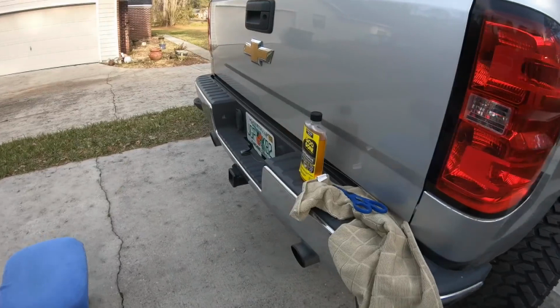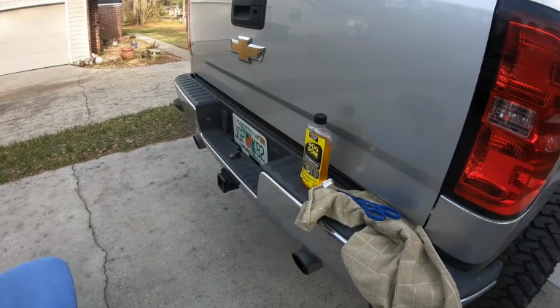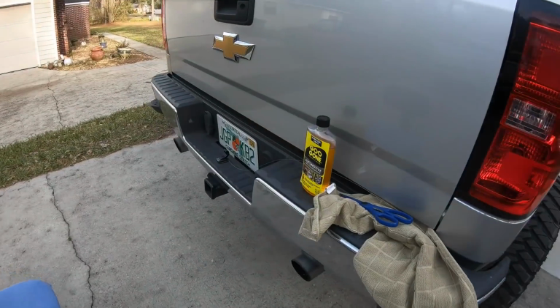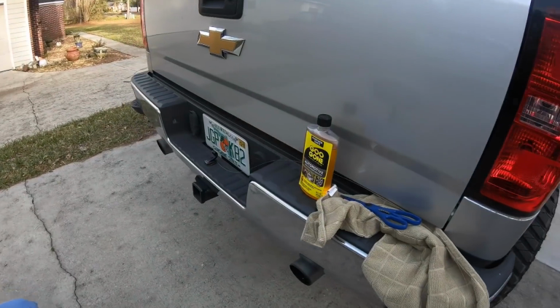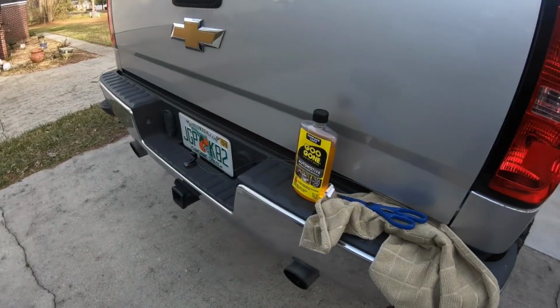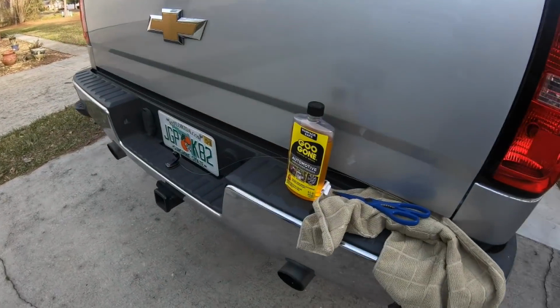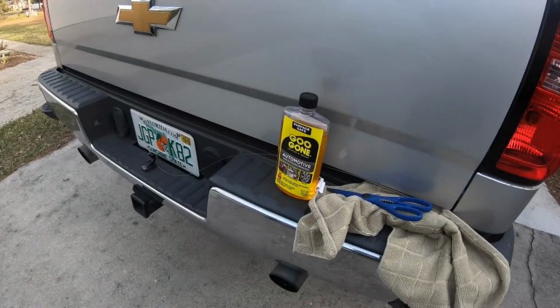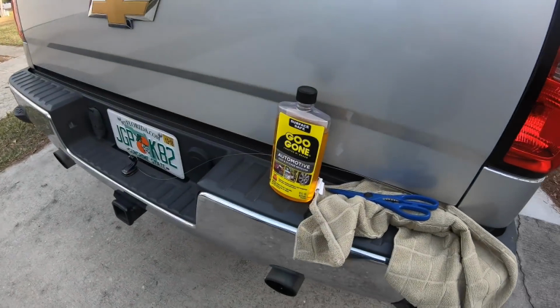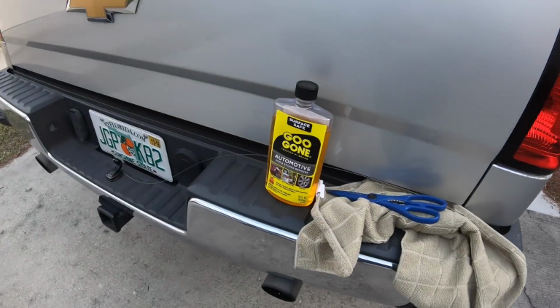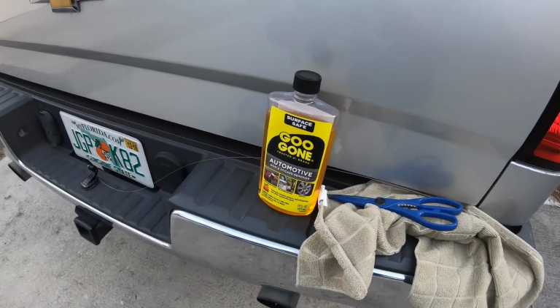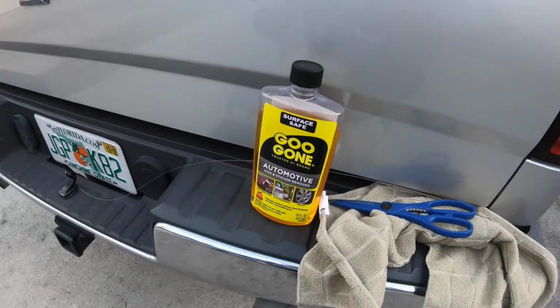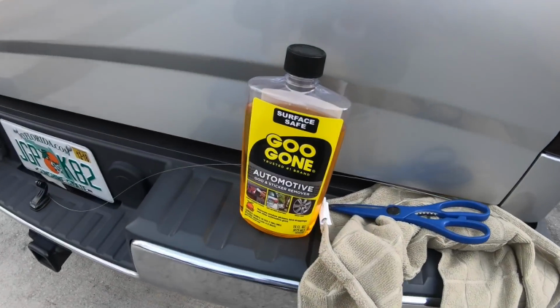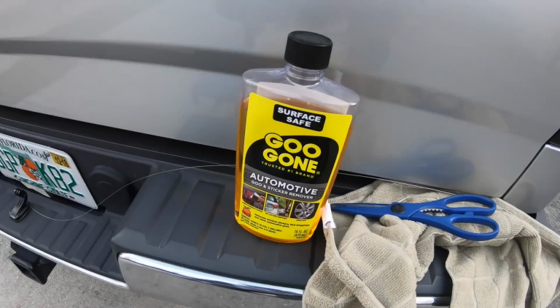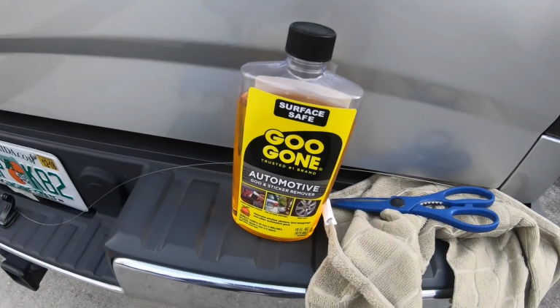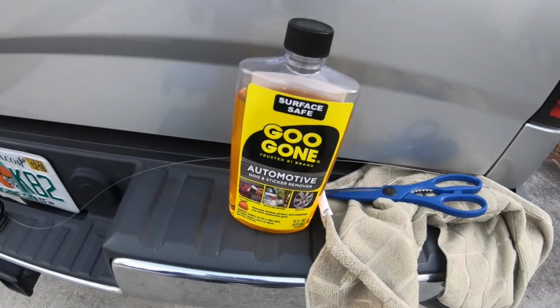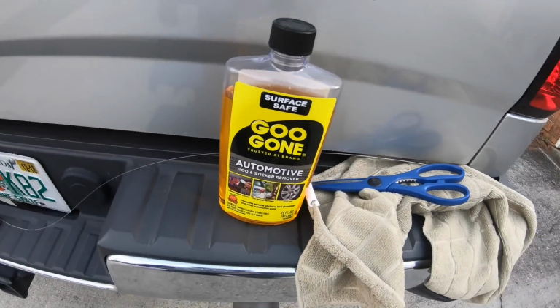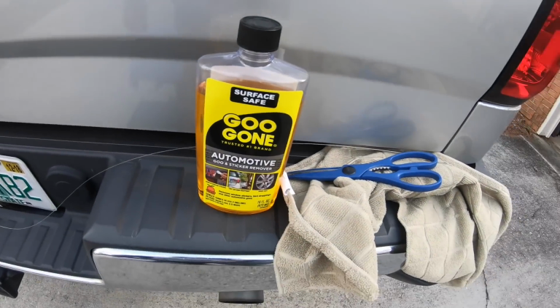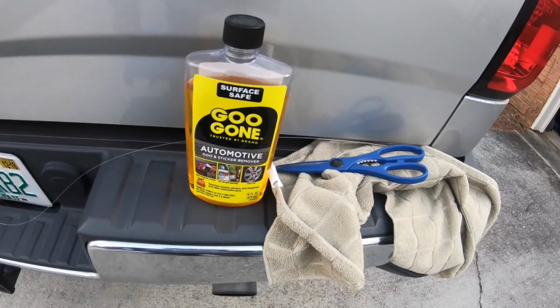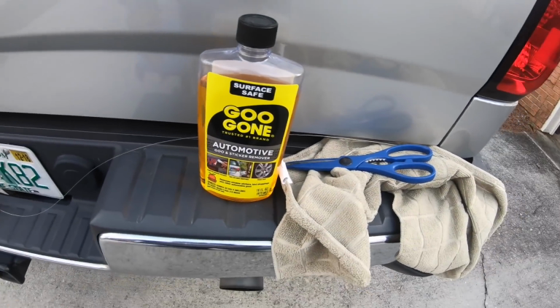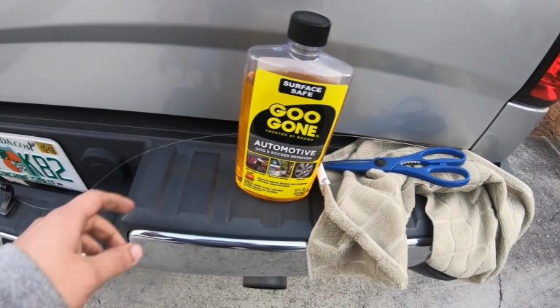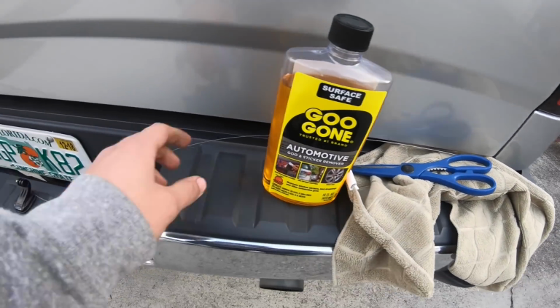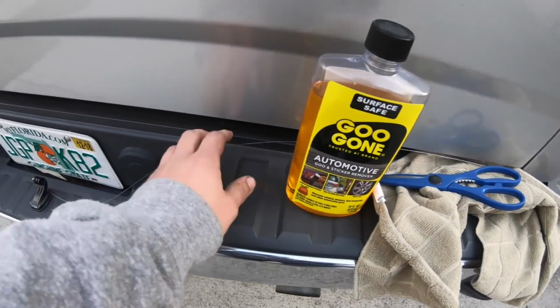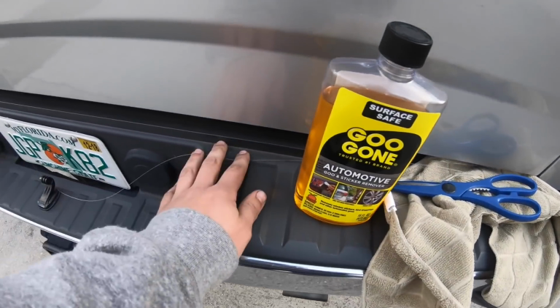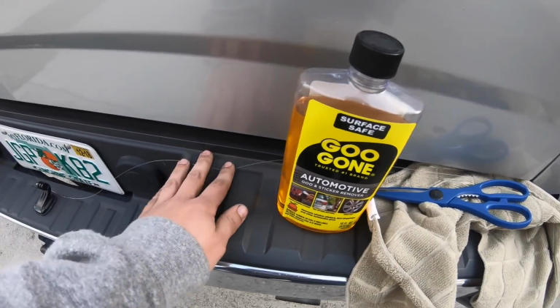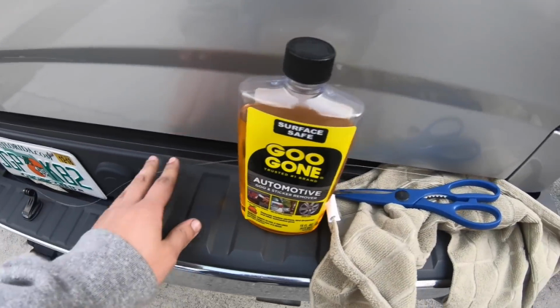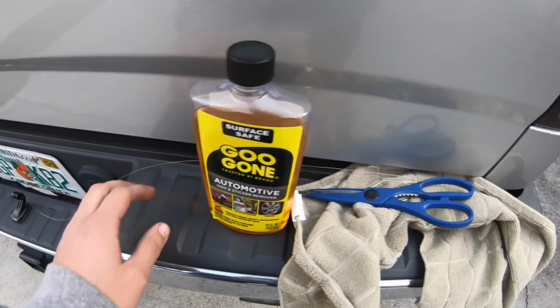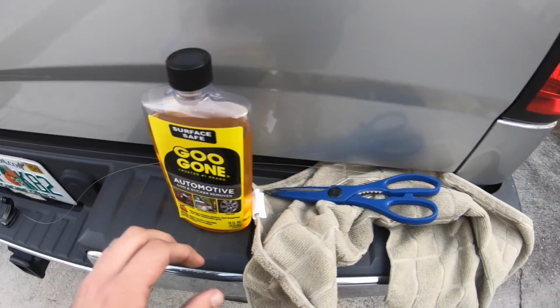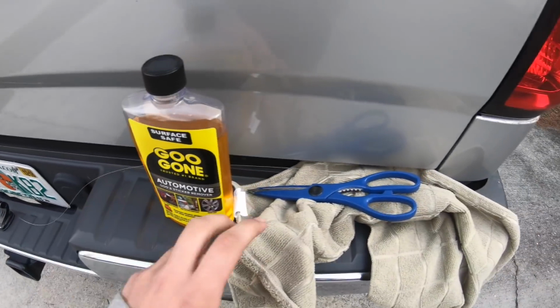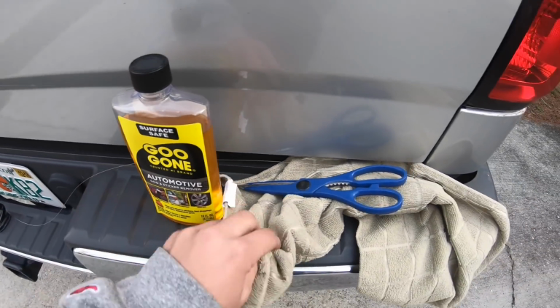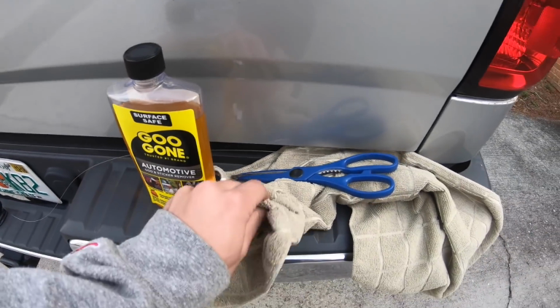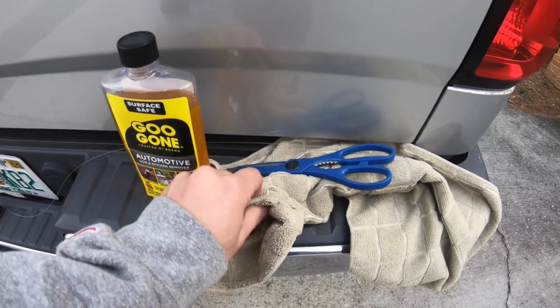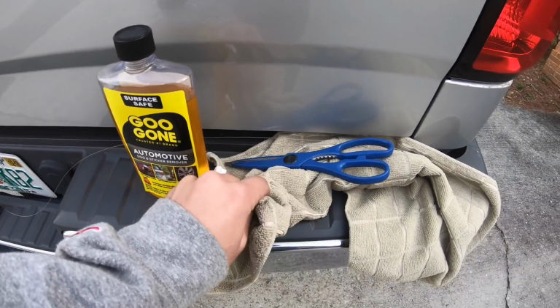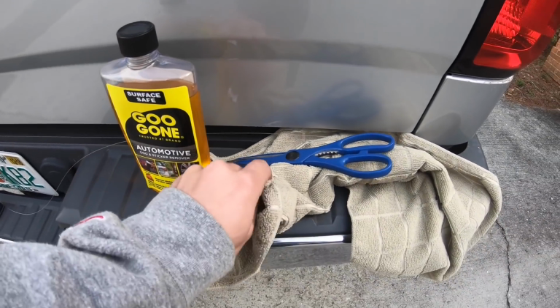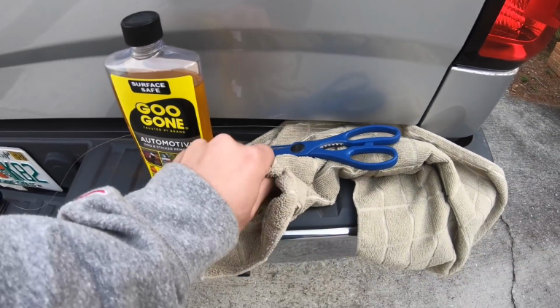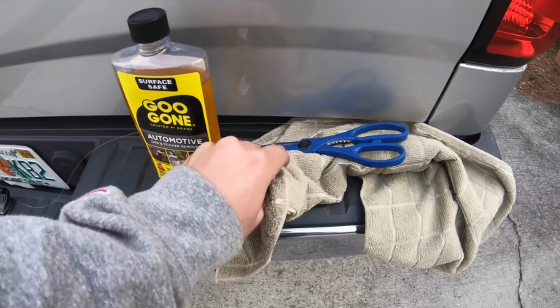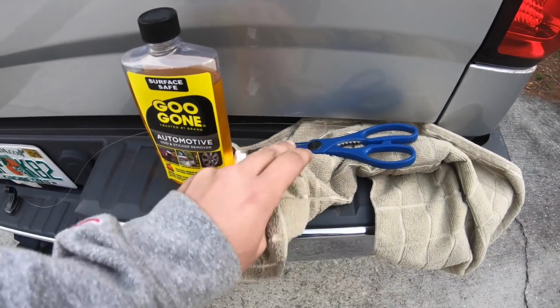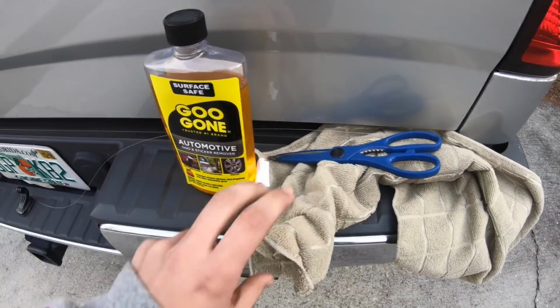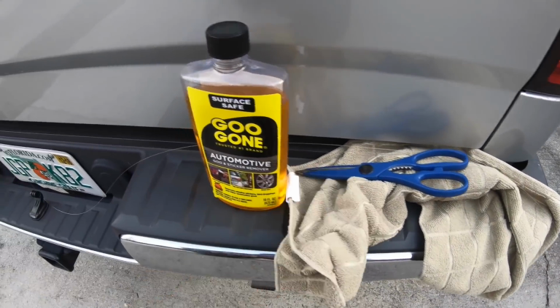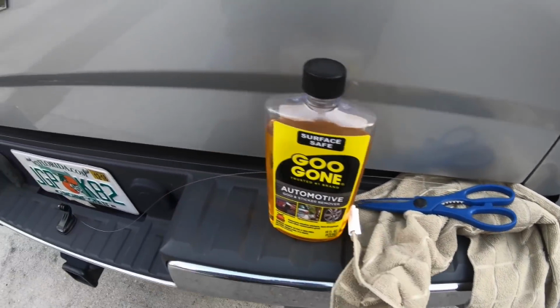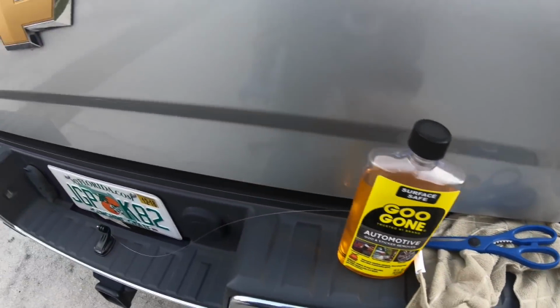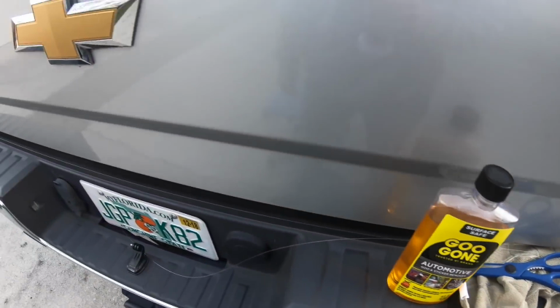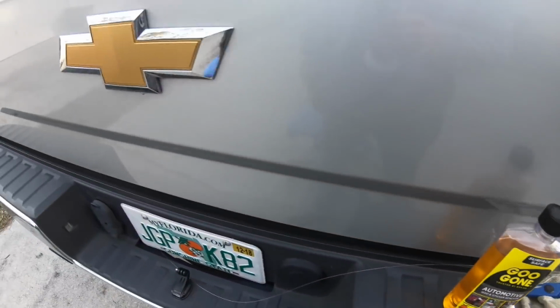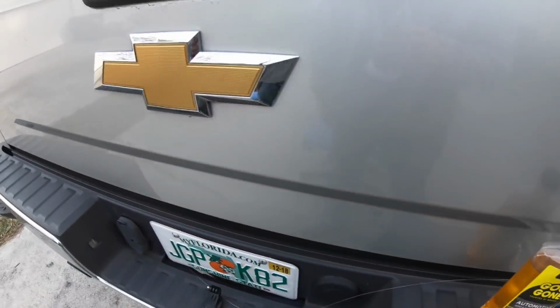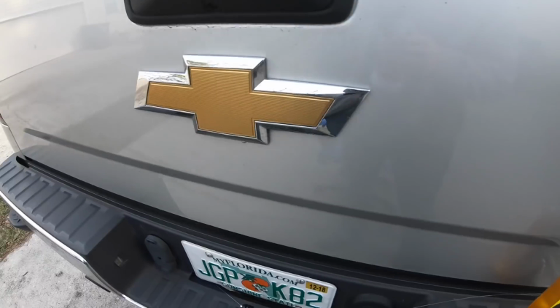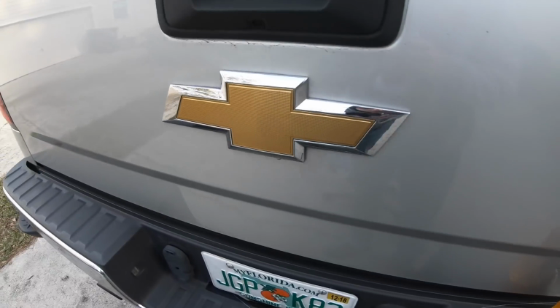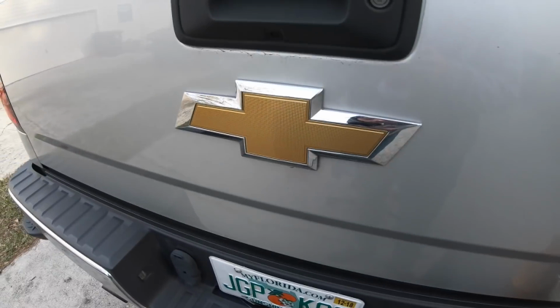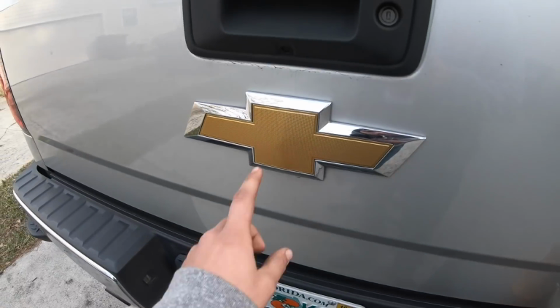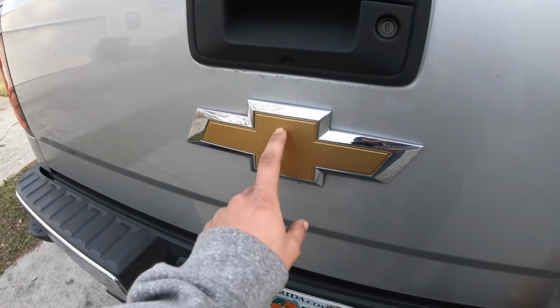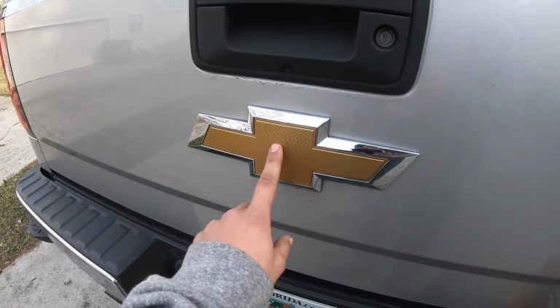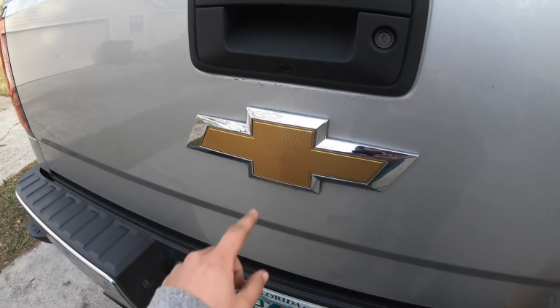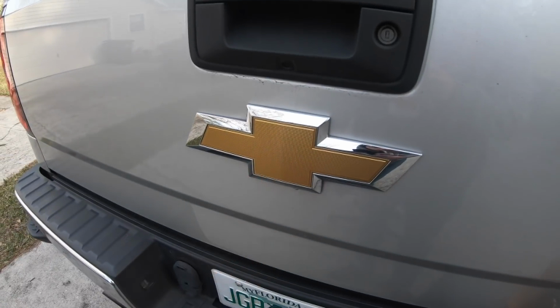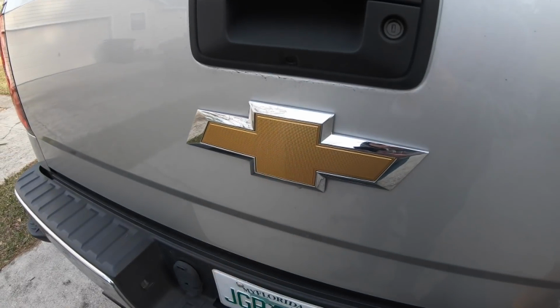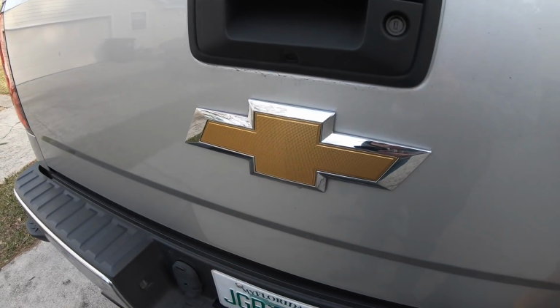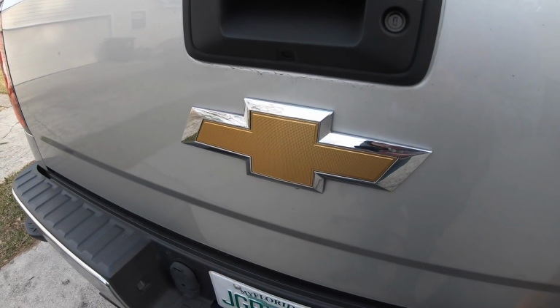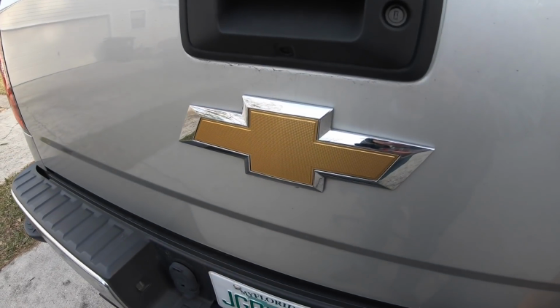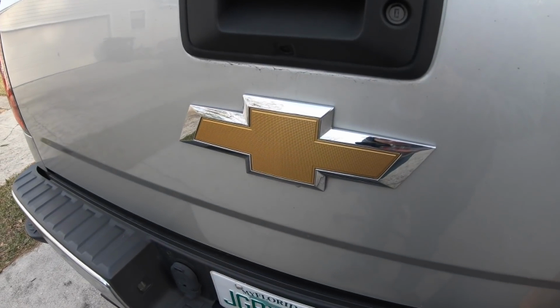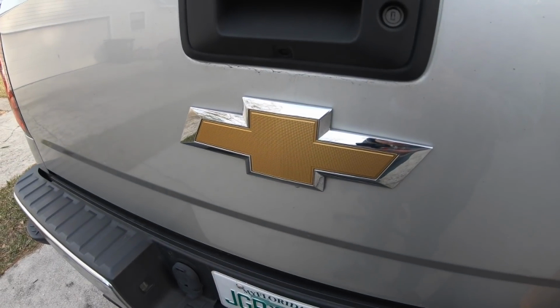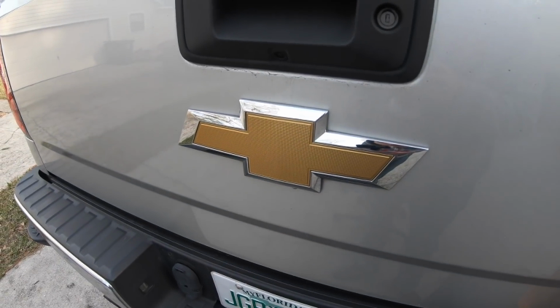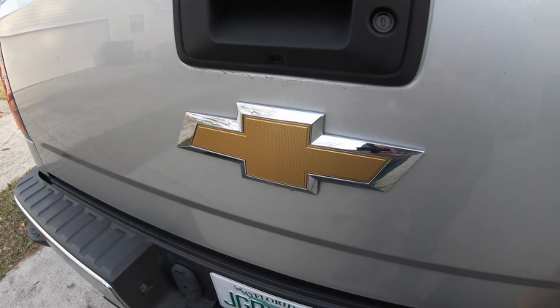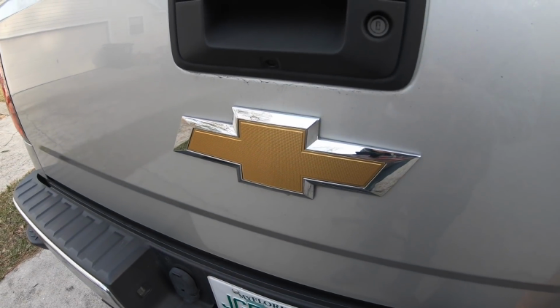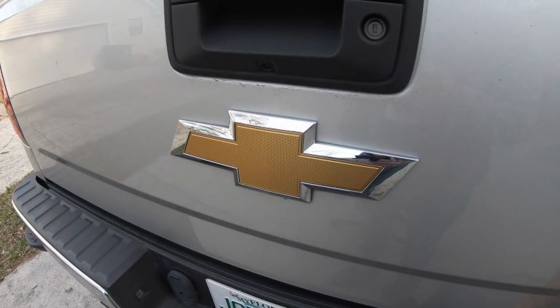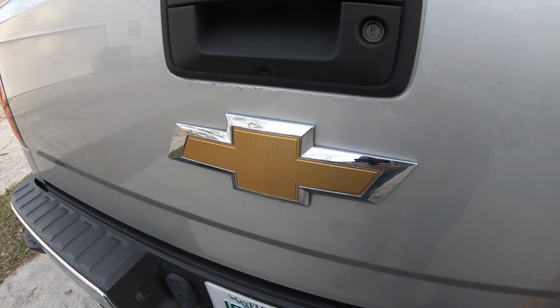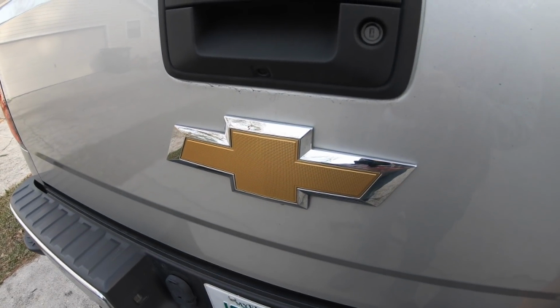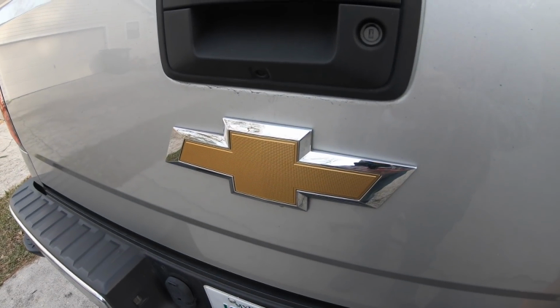Main point of the video today: goo gone, fishing line, and a microfiber — we're gonna be taking this badge off the truck.